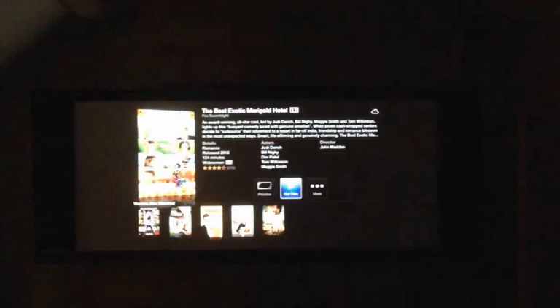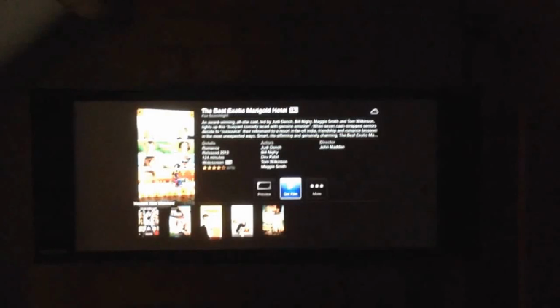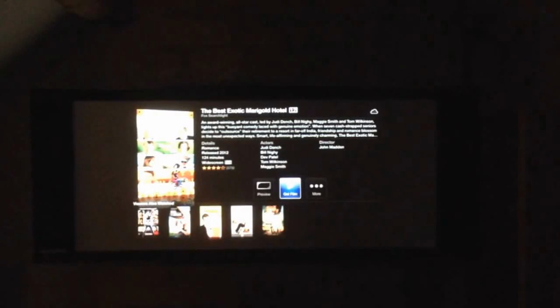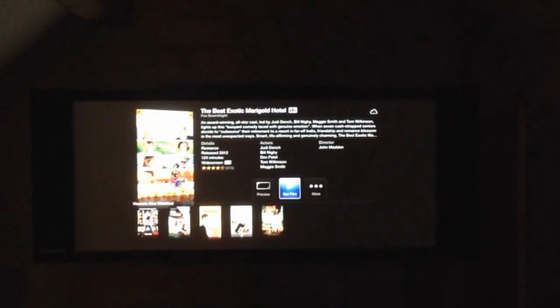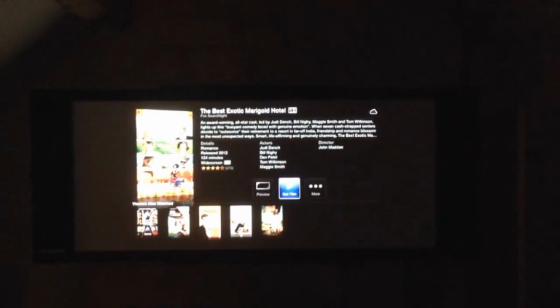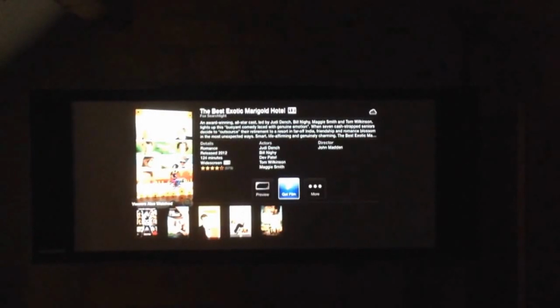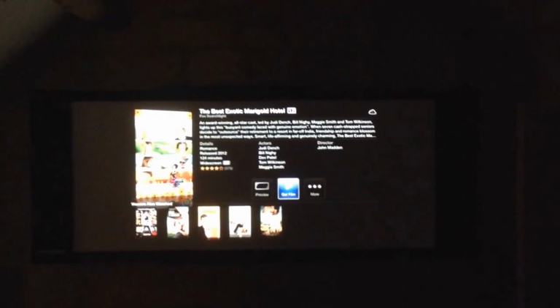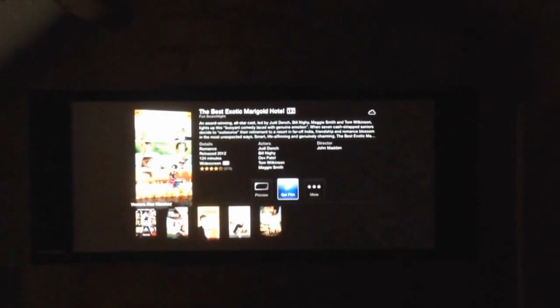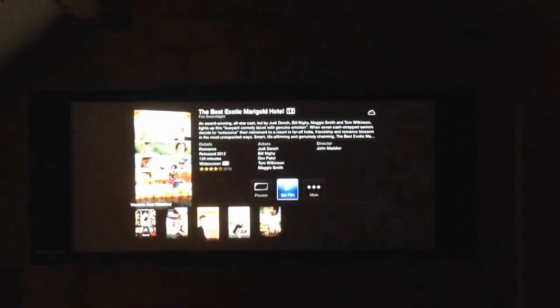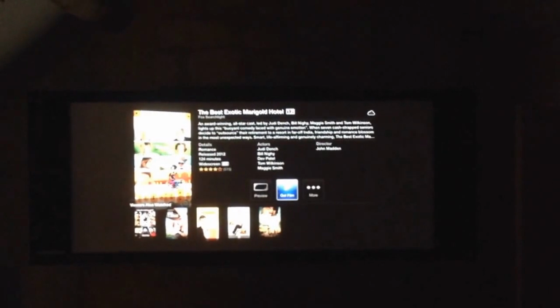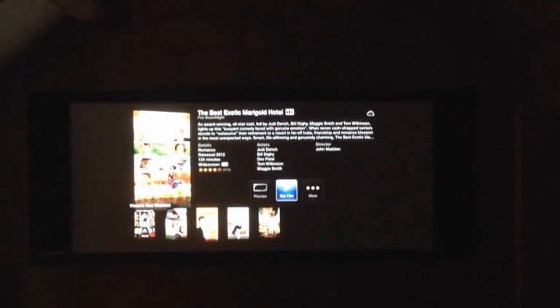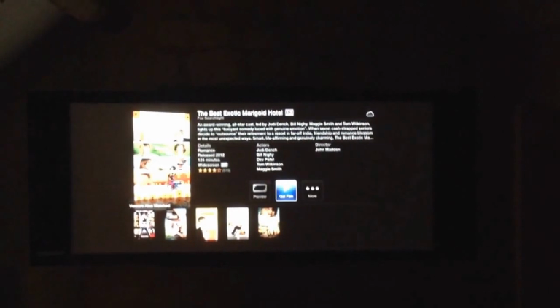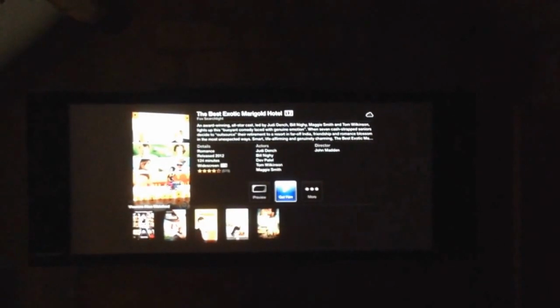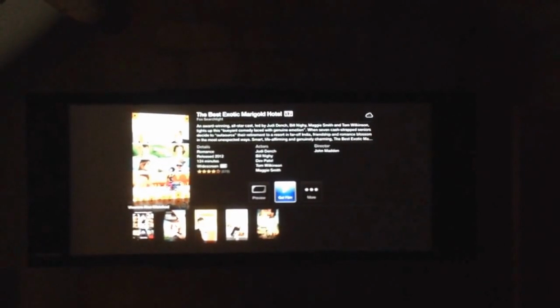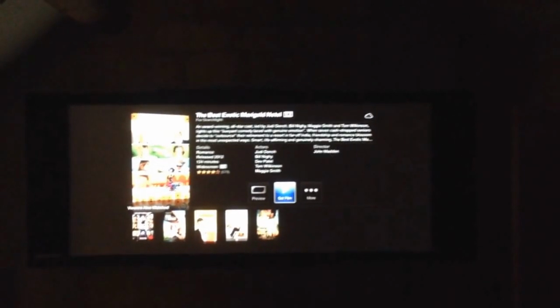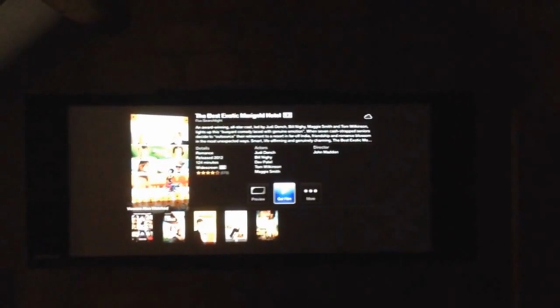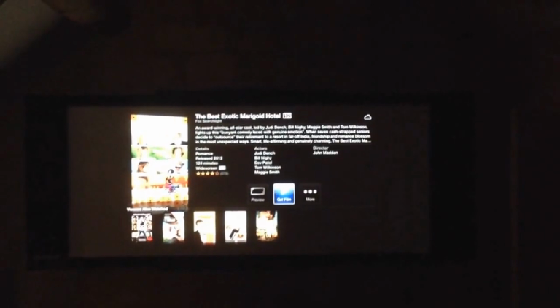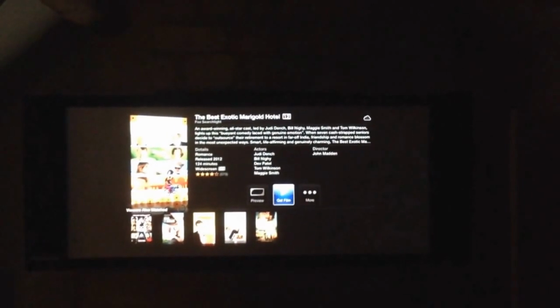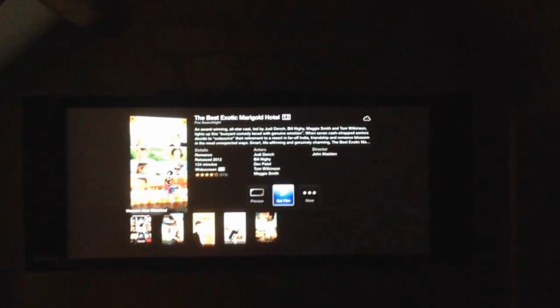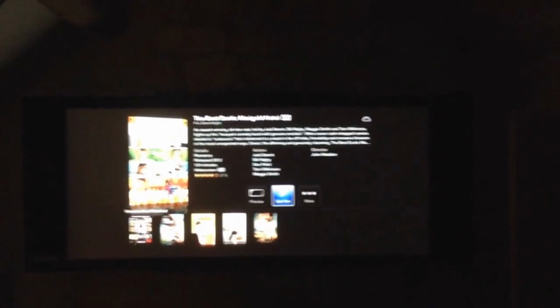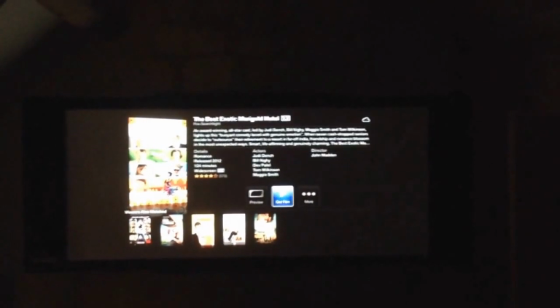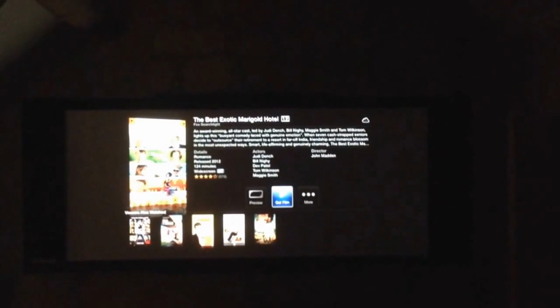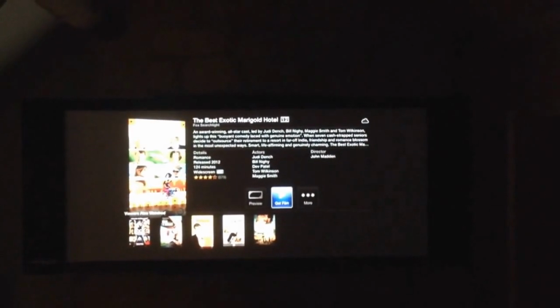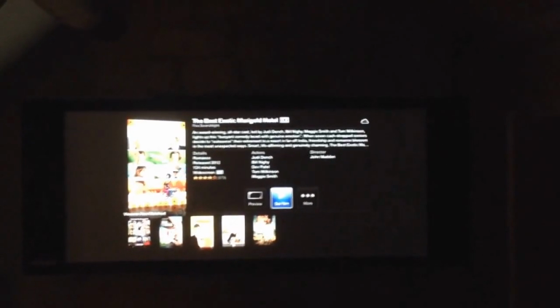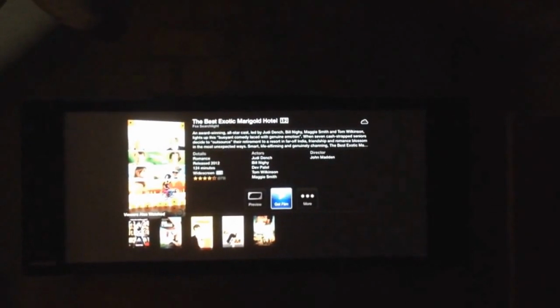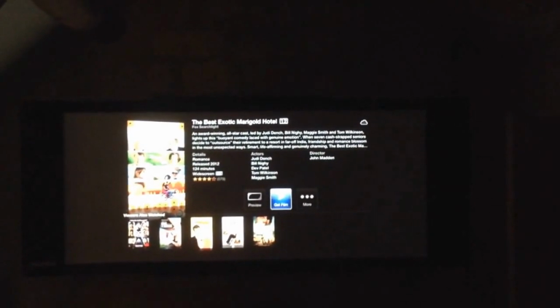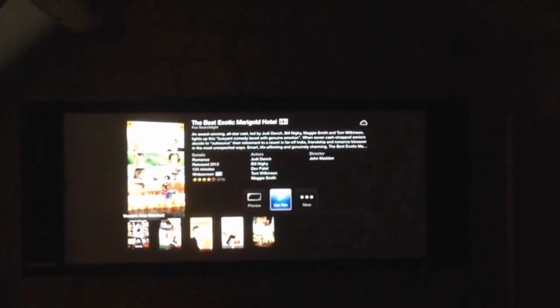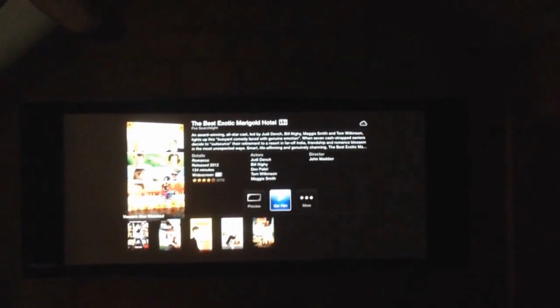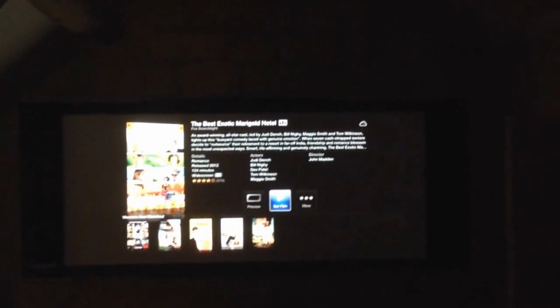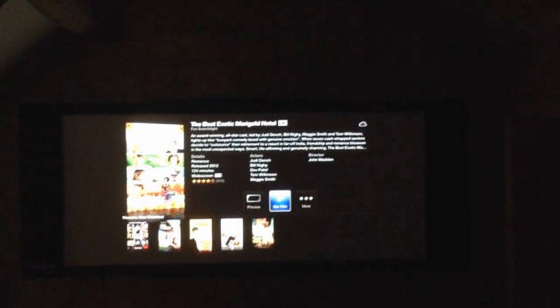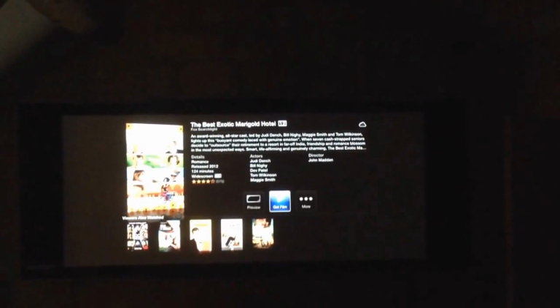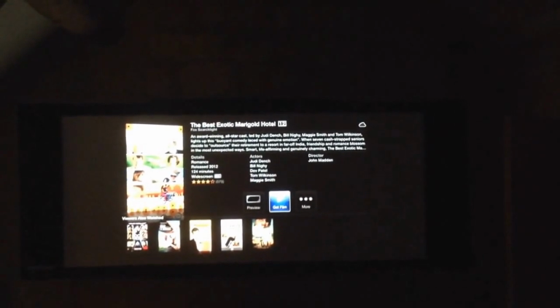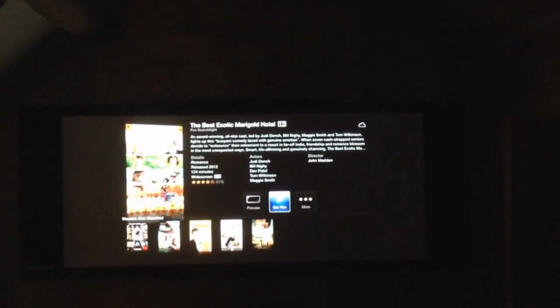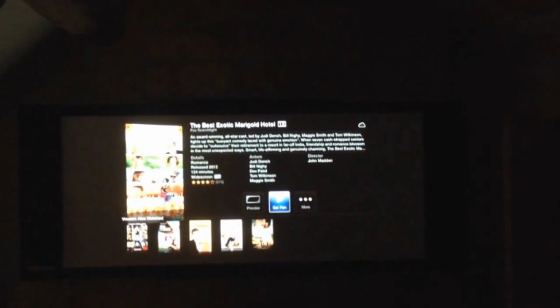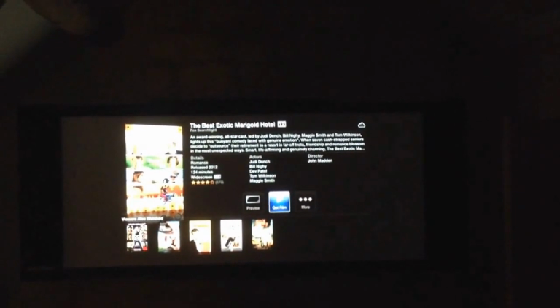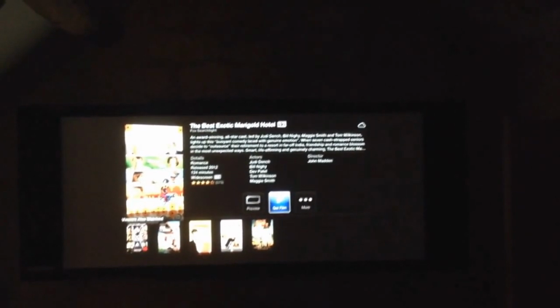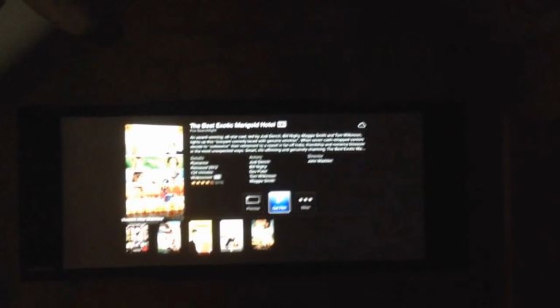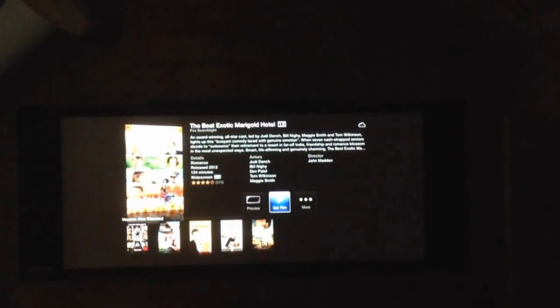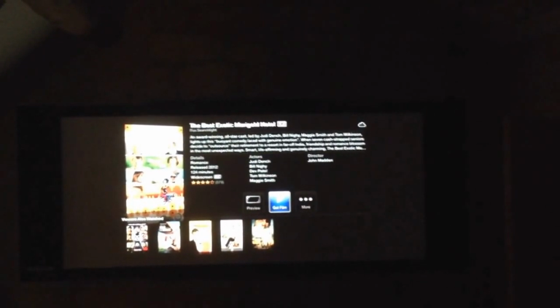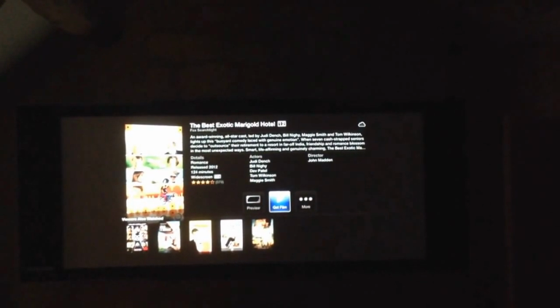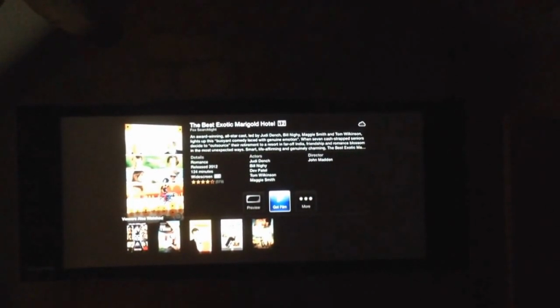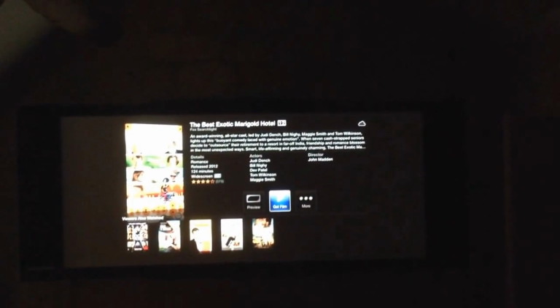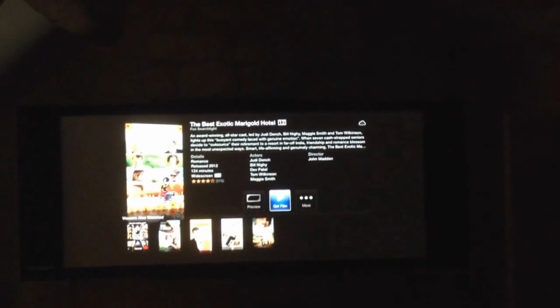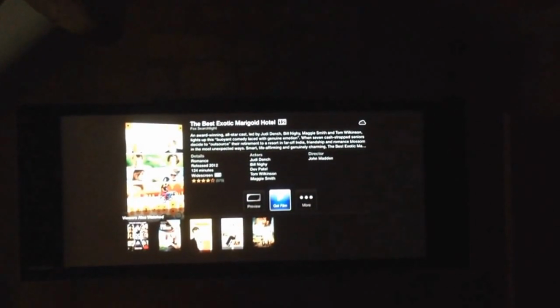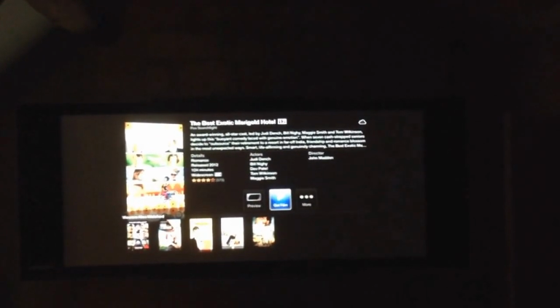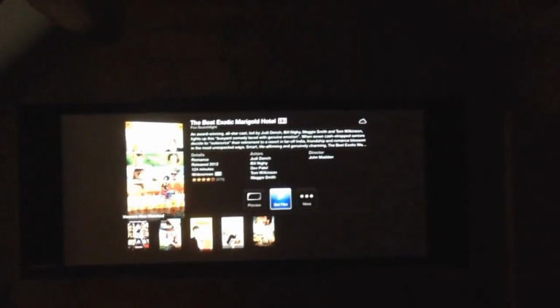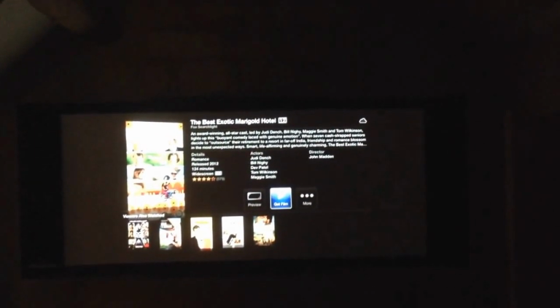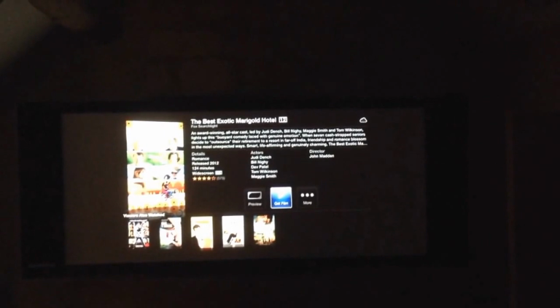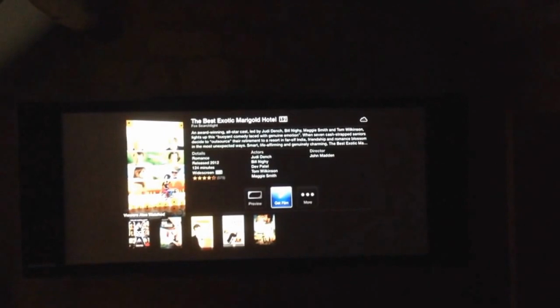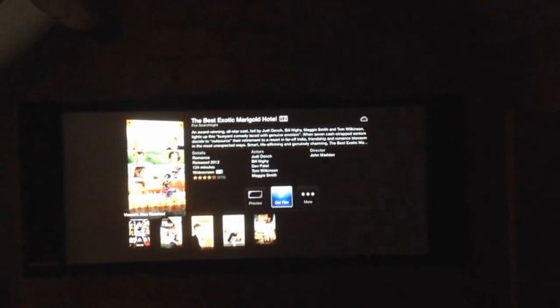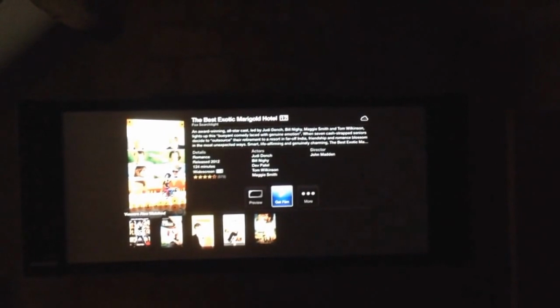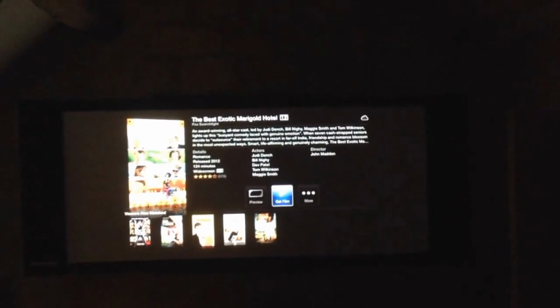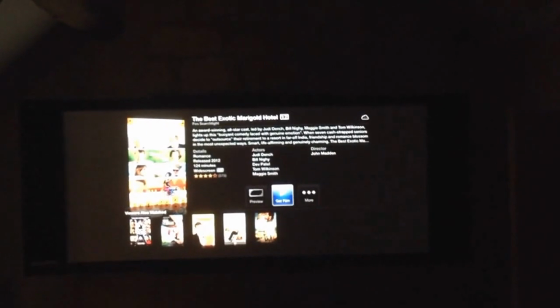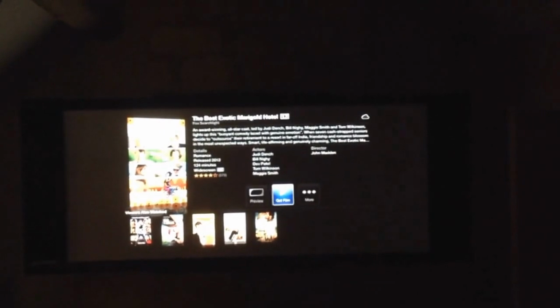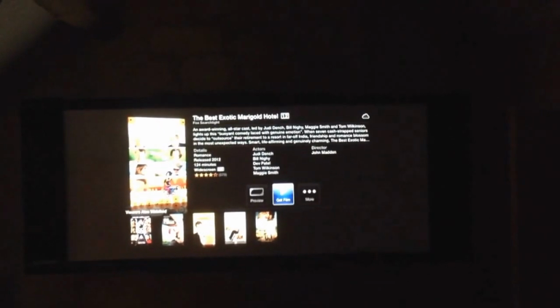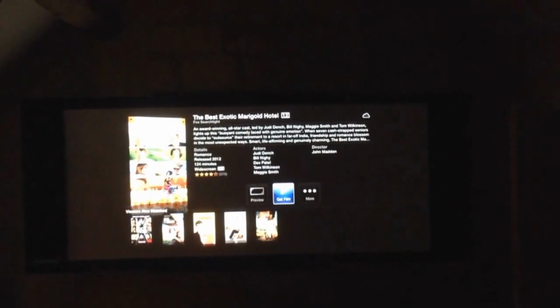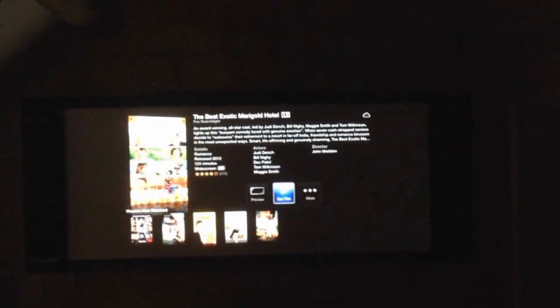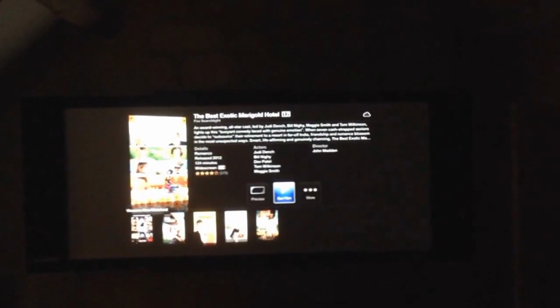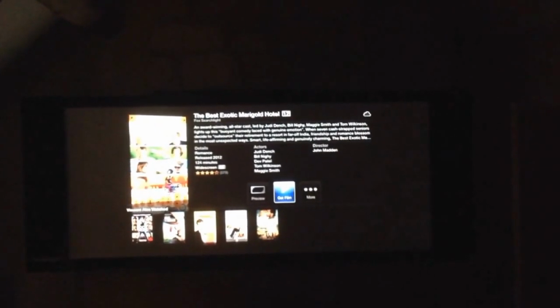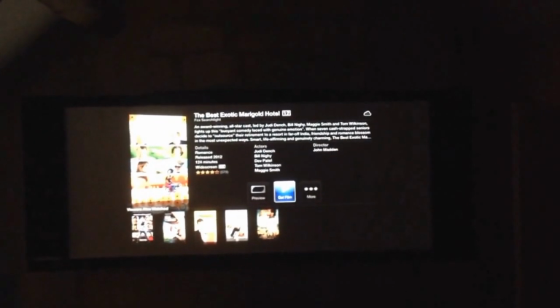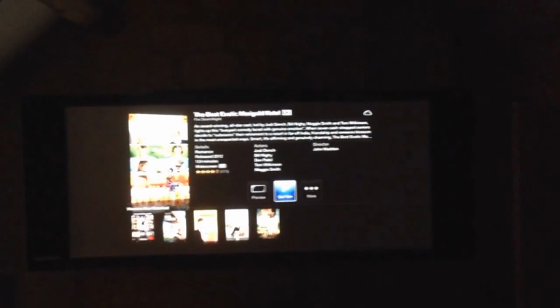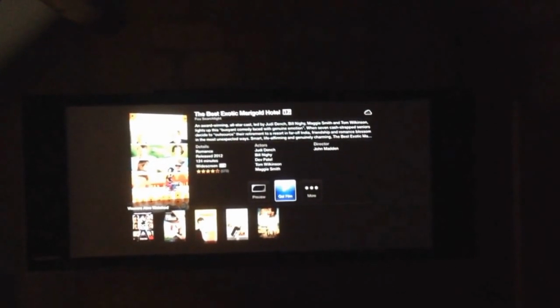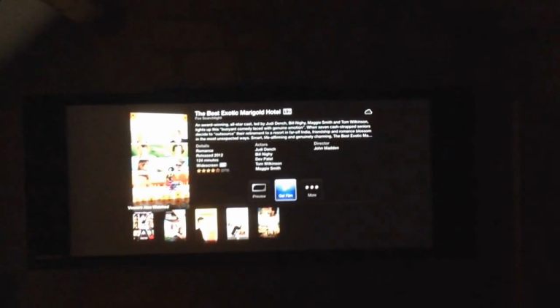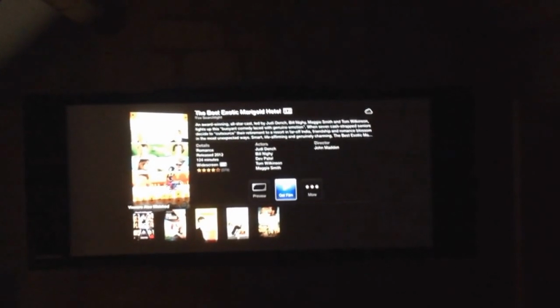Right, so this is our fumbly demo. This is currently Apple TV and it's at 16x9 because it's on the menus.